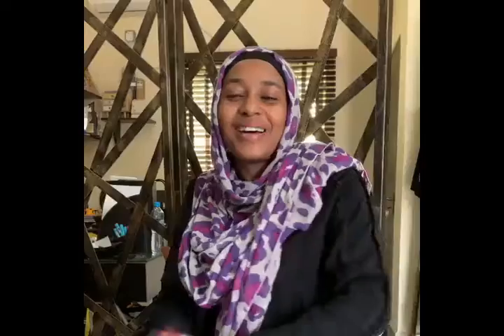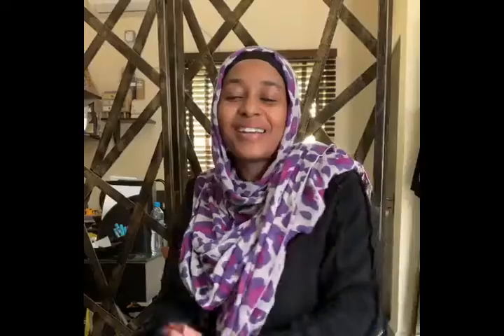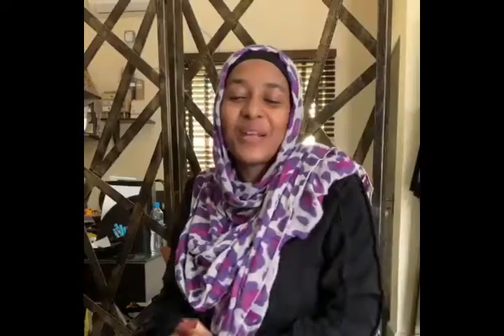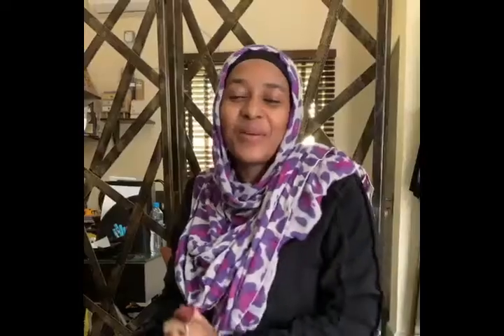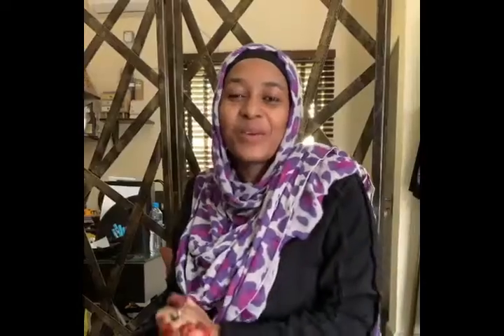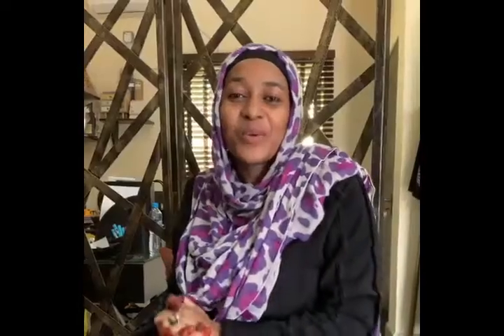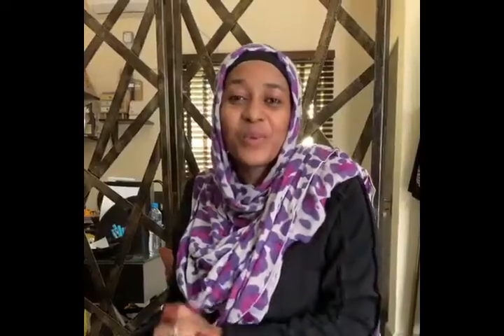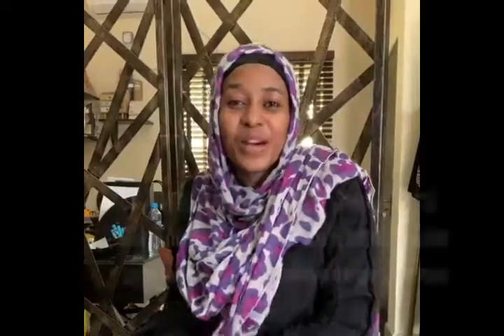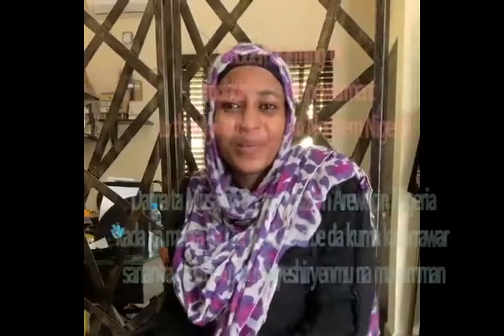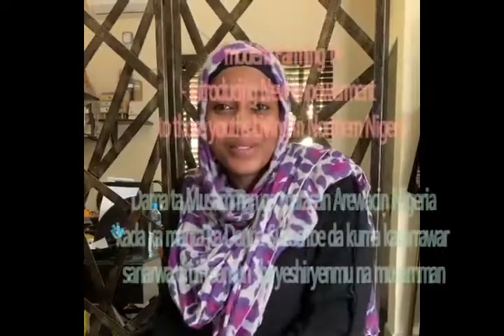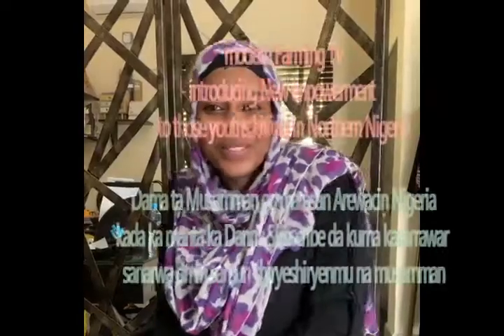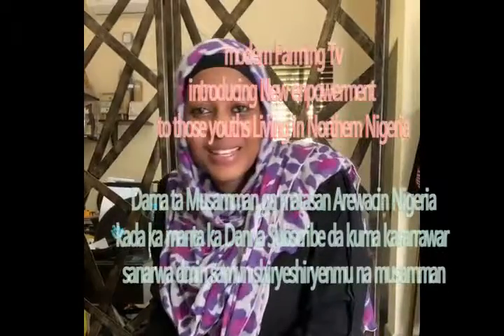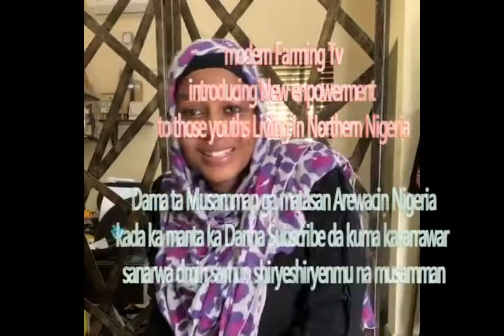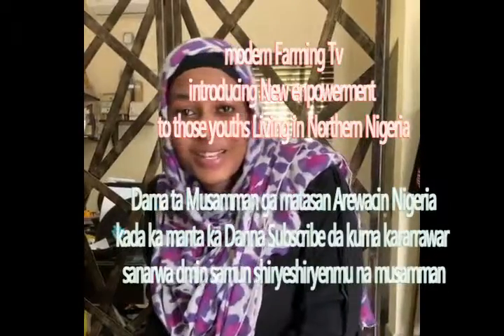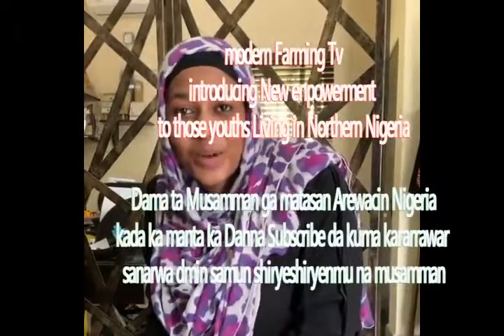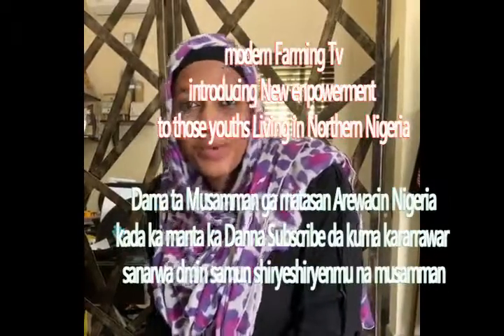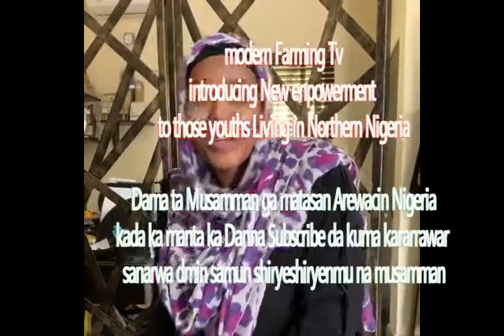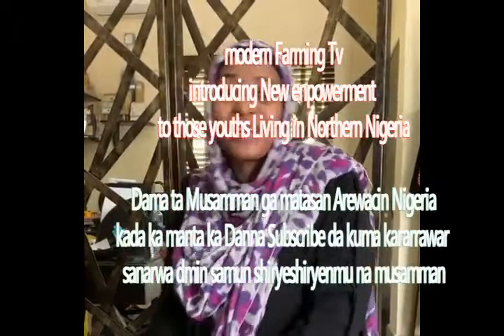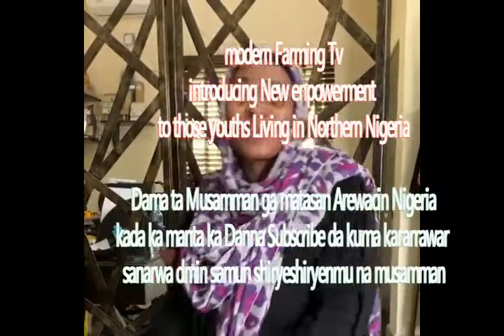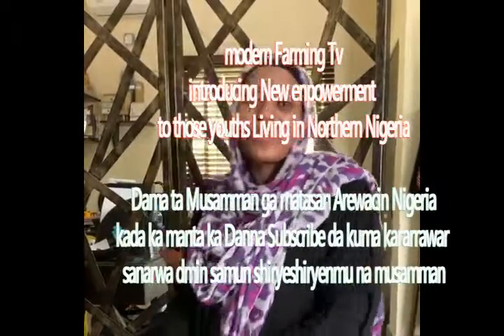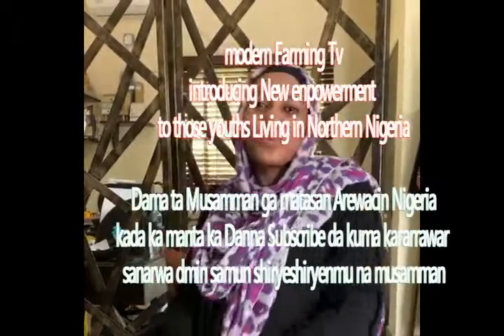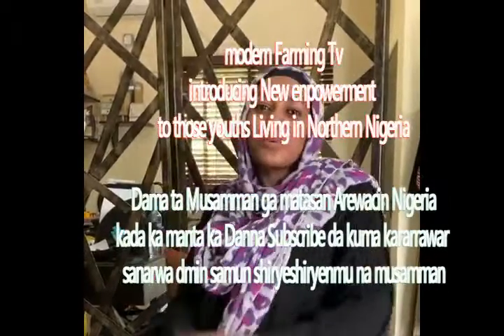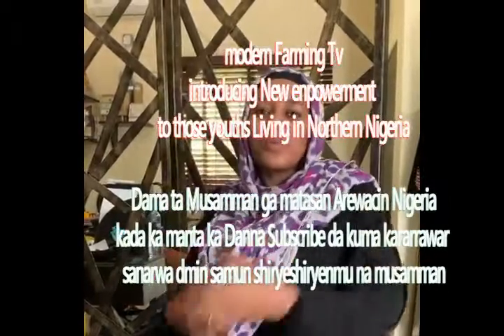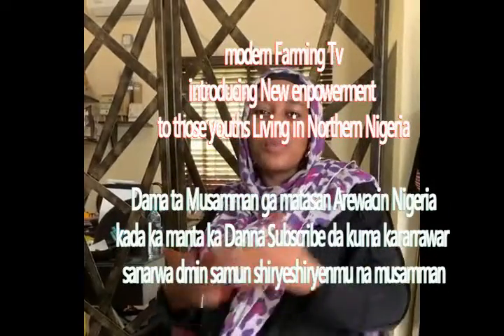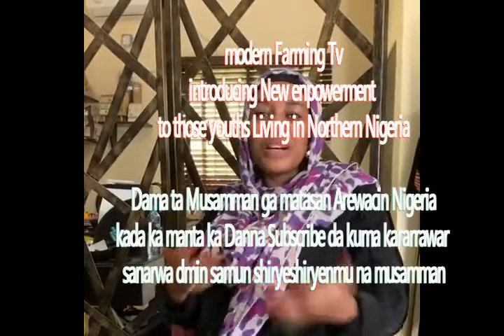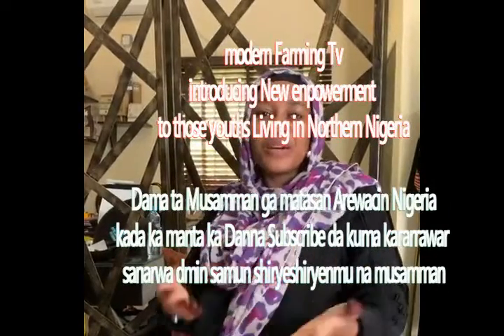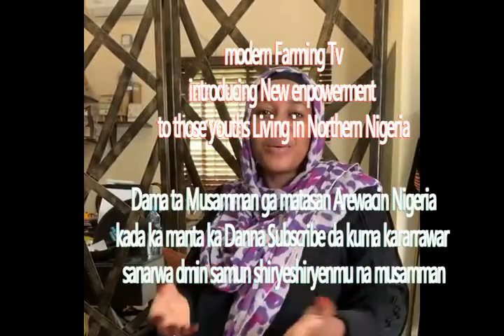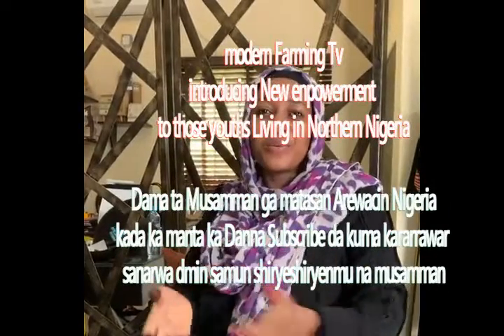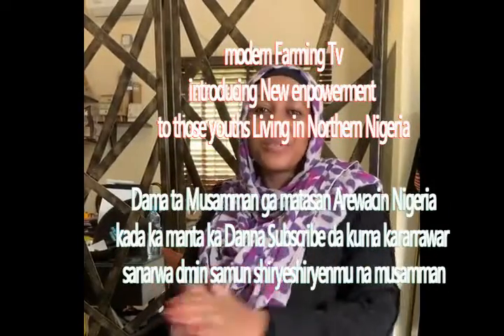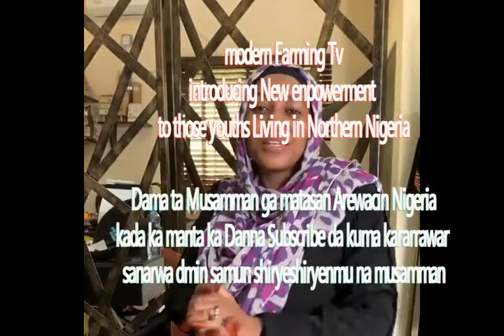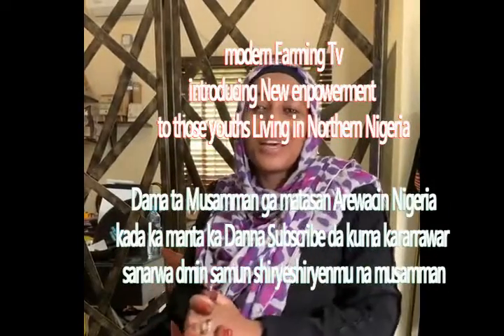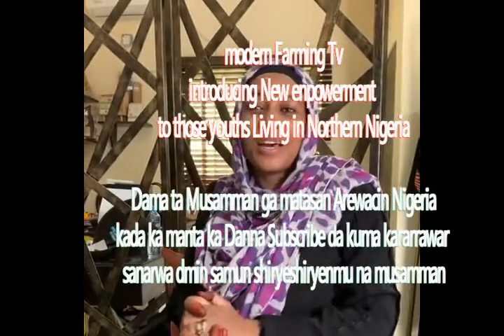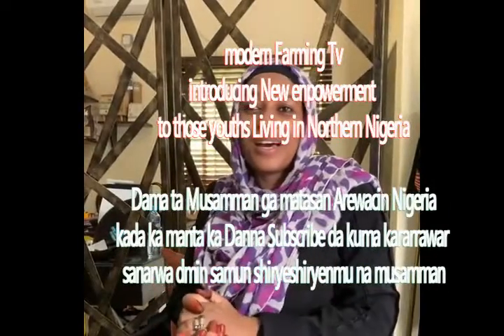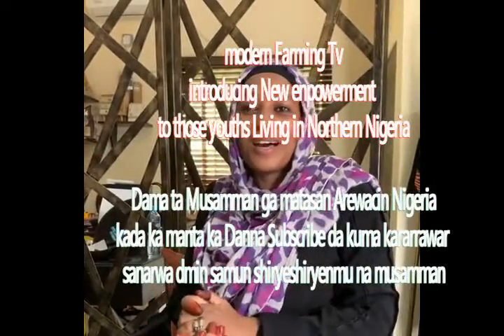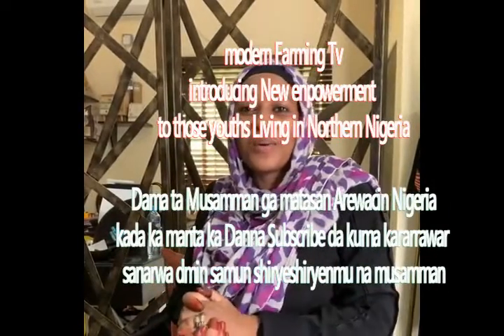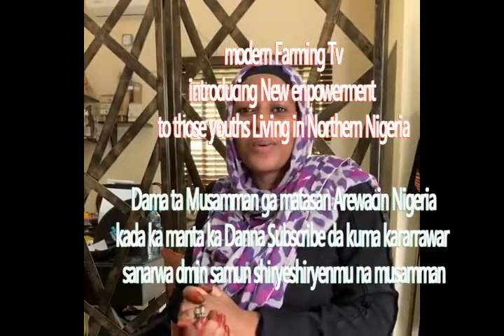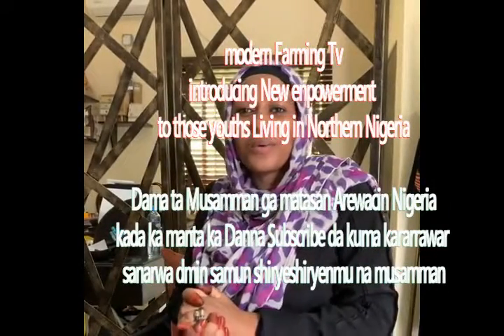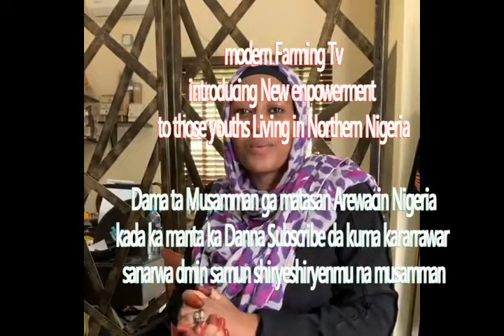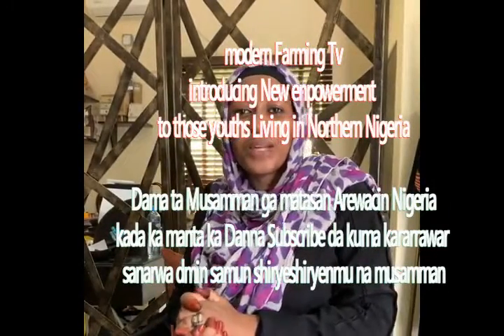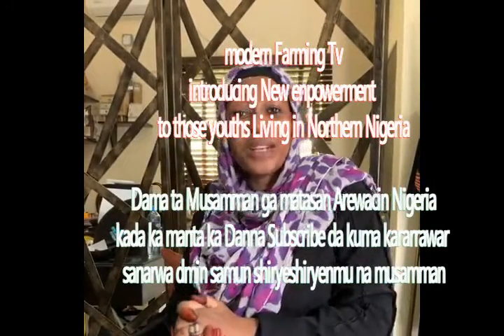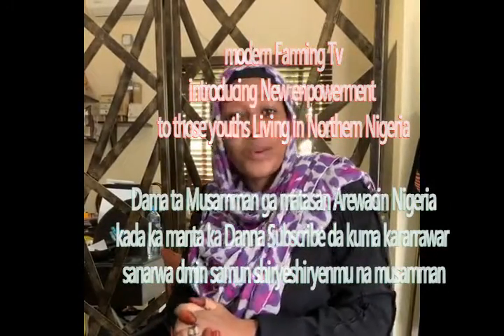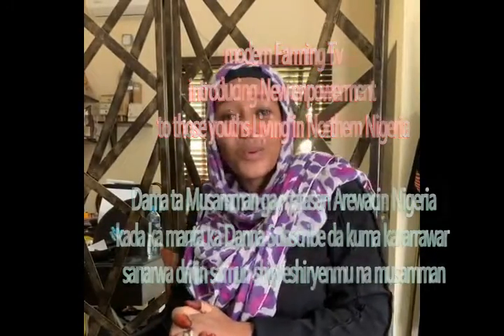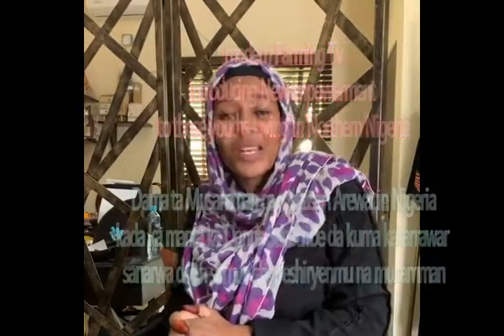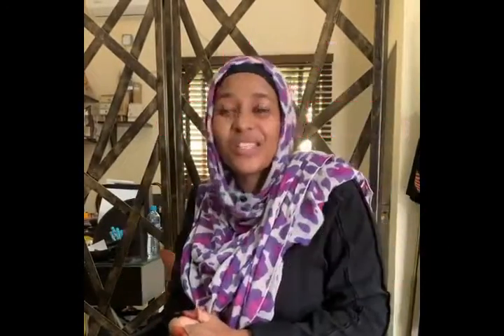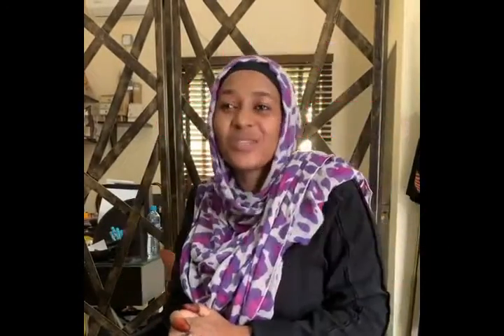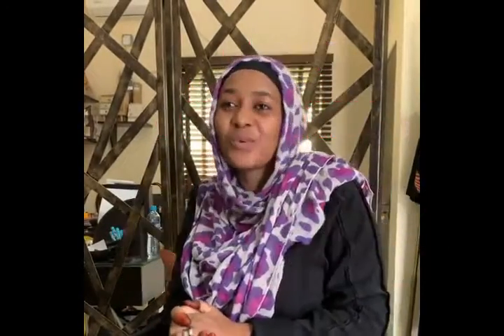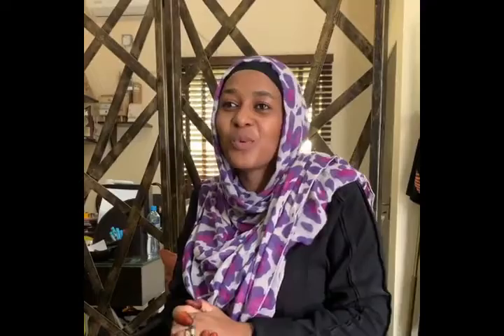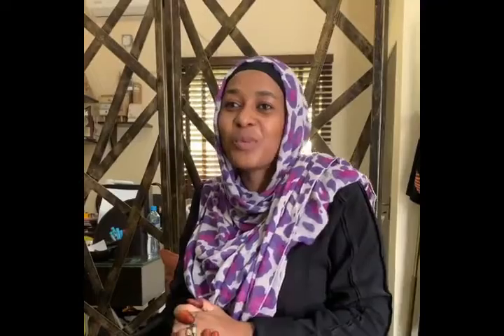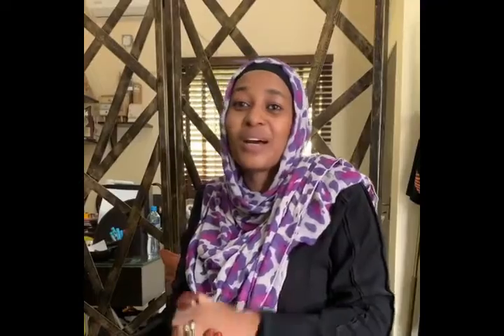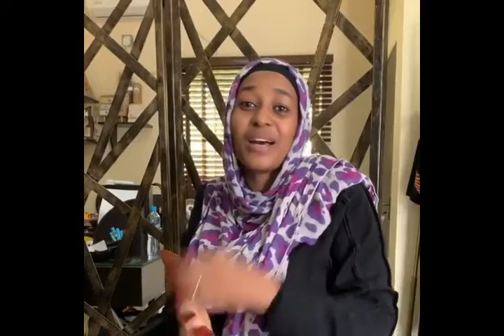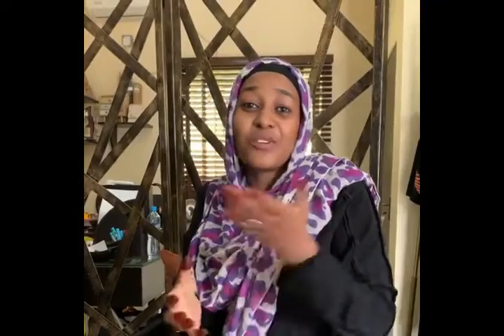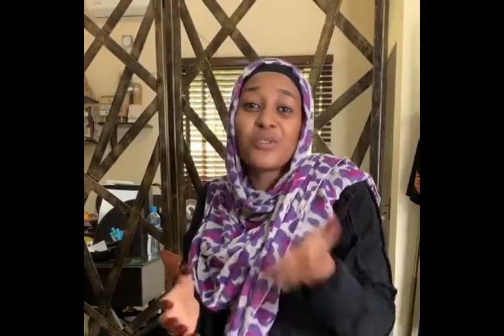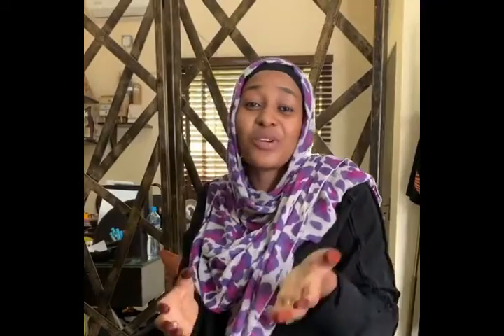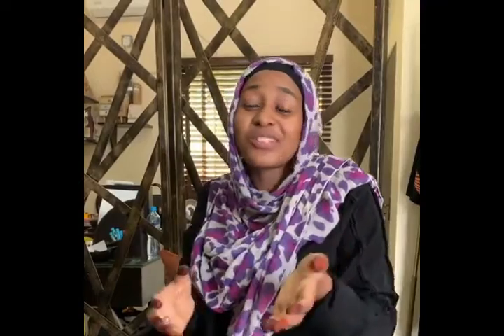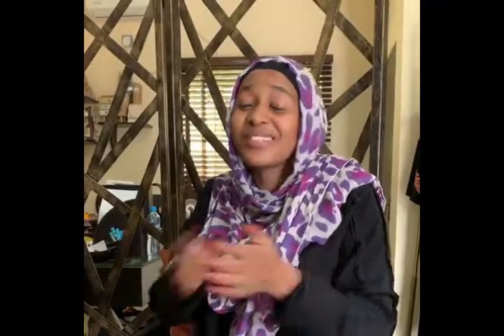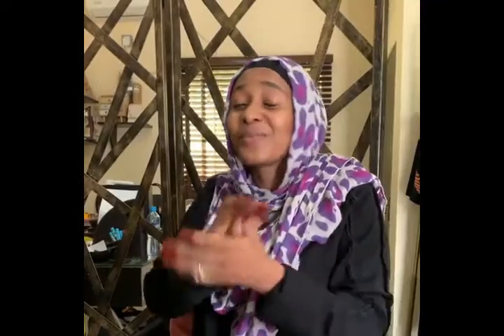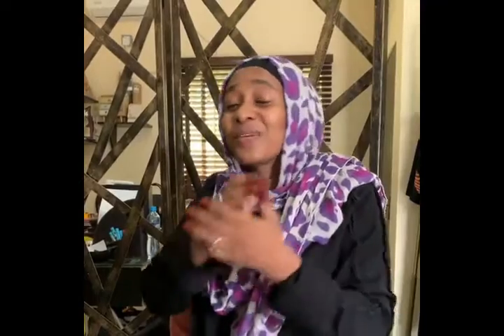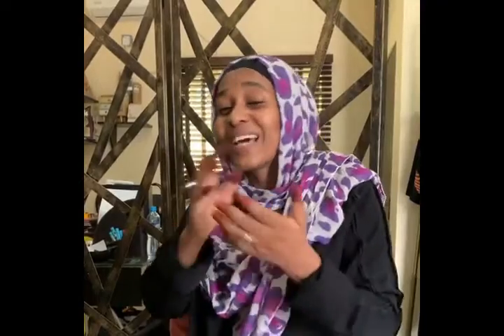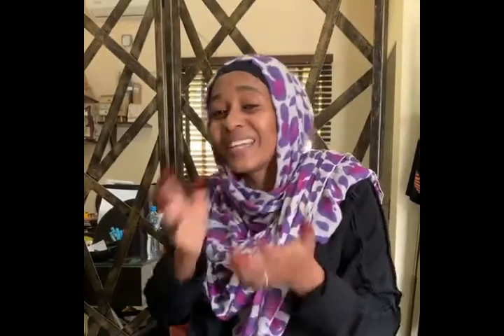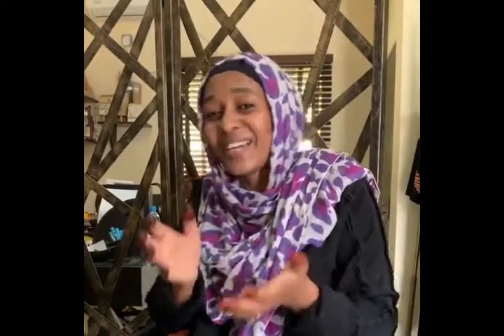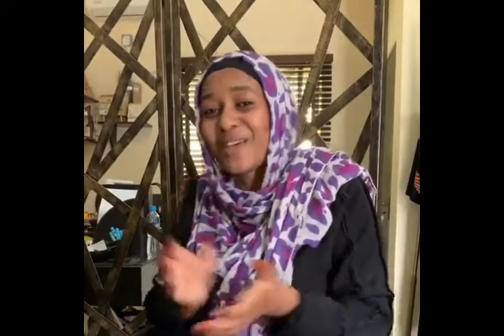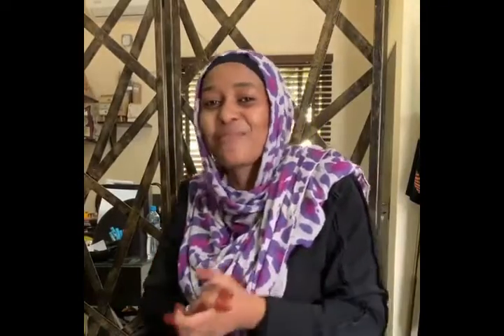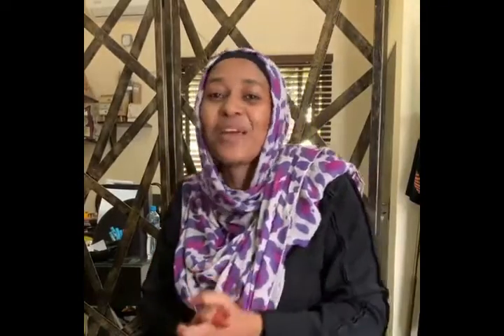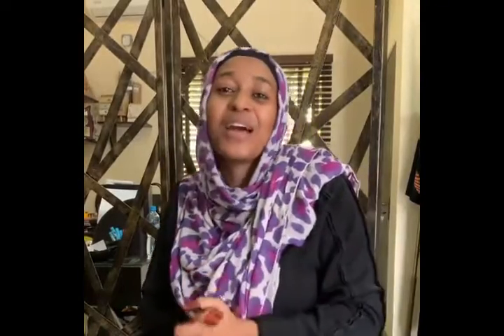Assalamu alaikum wa rahmatullahi wa barakatuhu. Wendelukachiki, kuma i-trans, kunaana live ya.